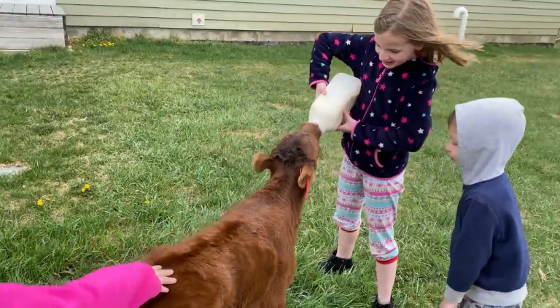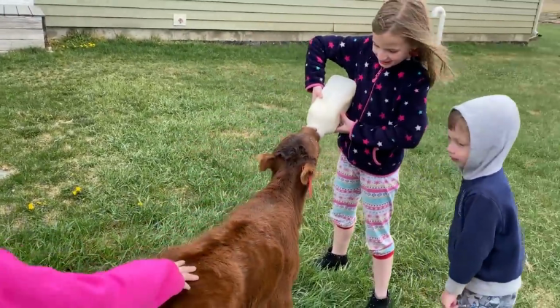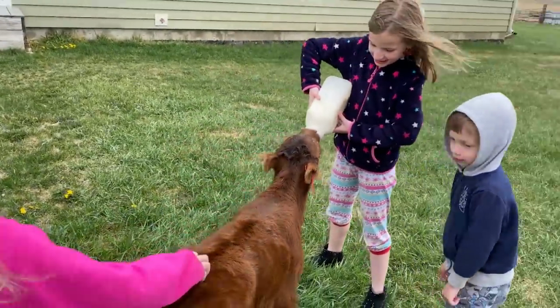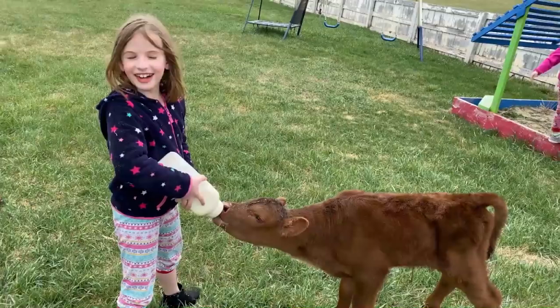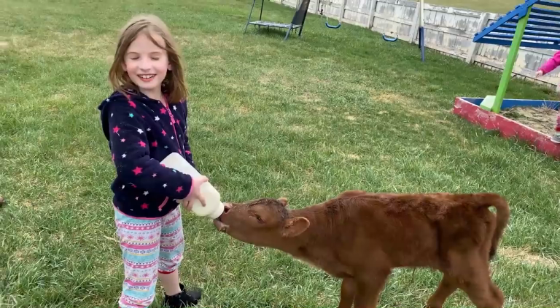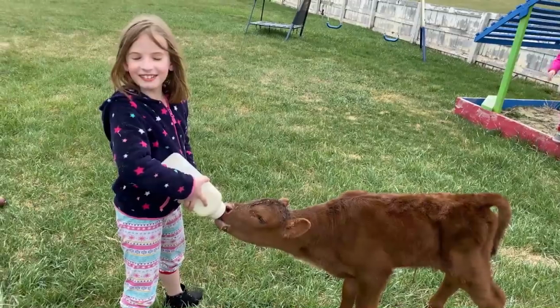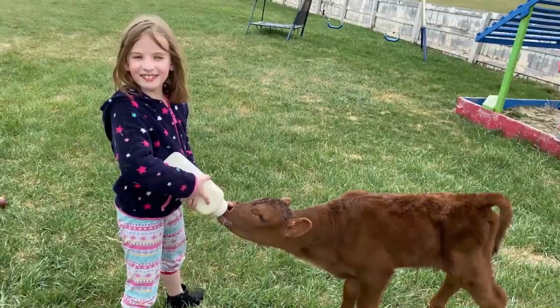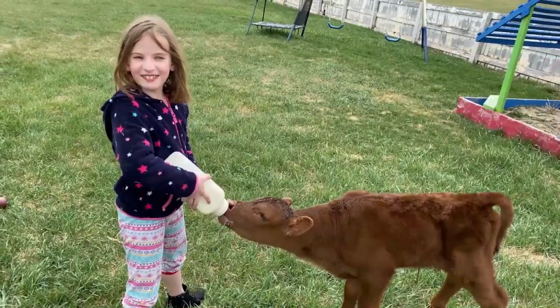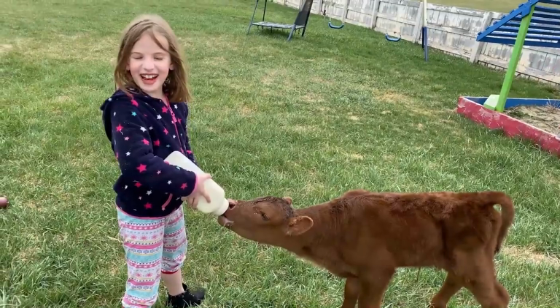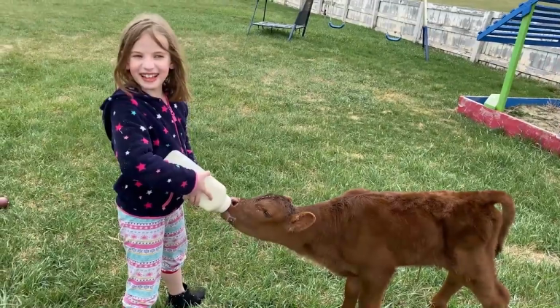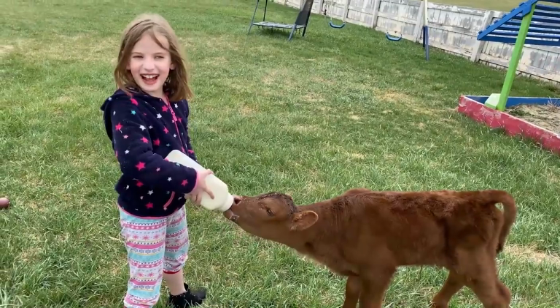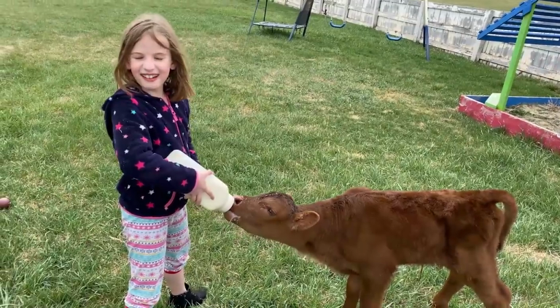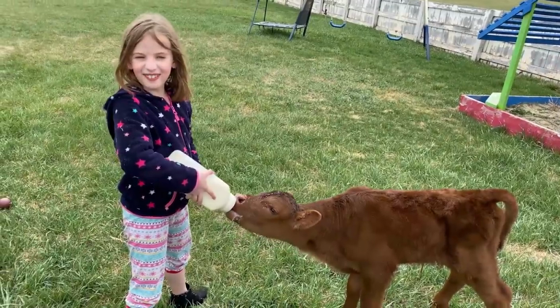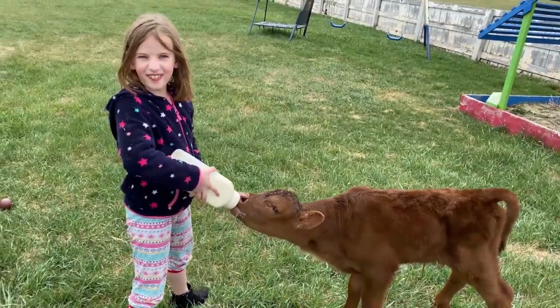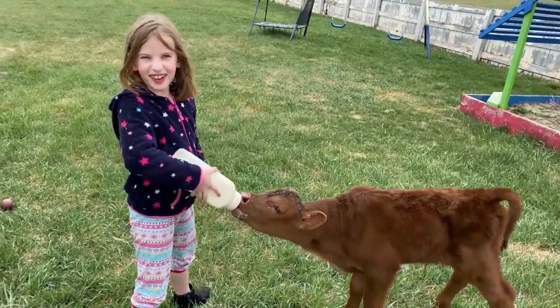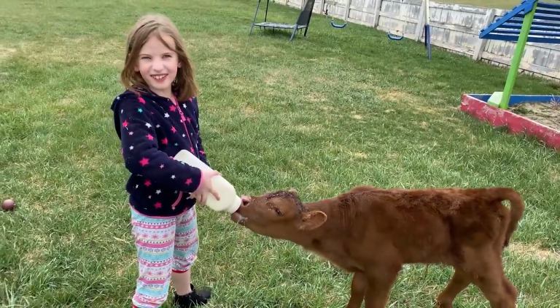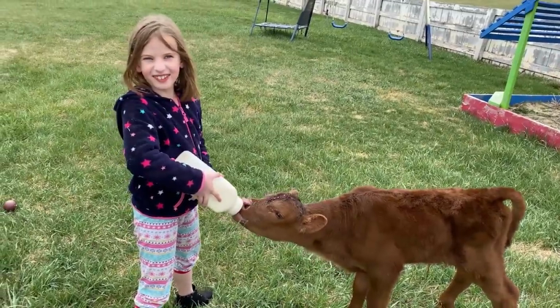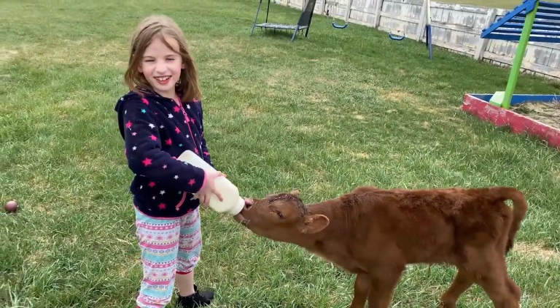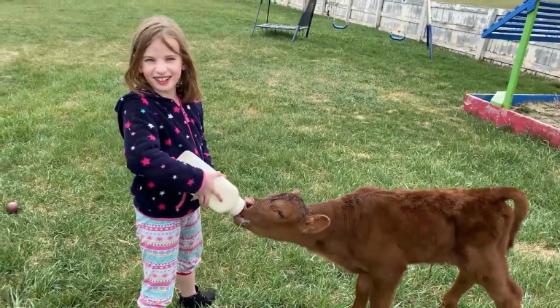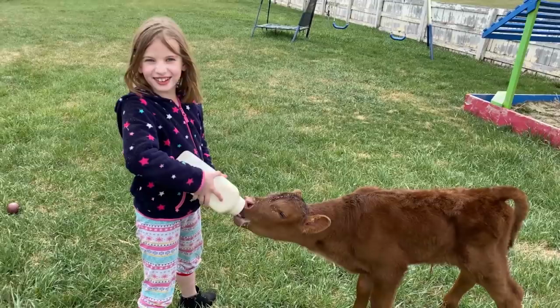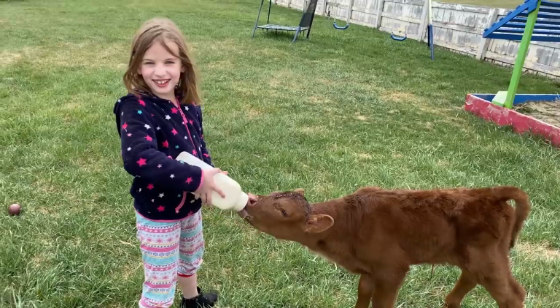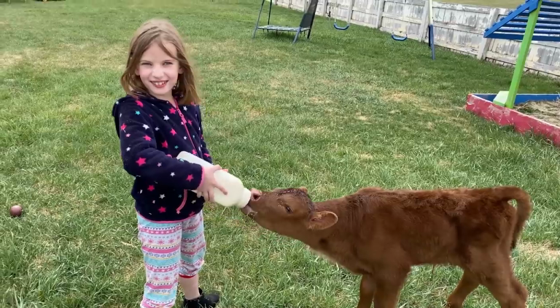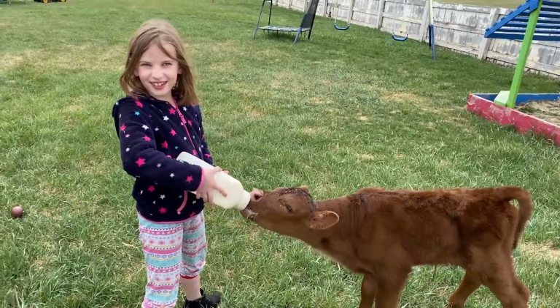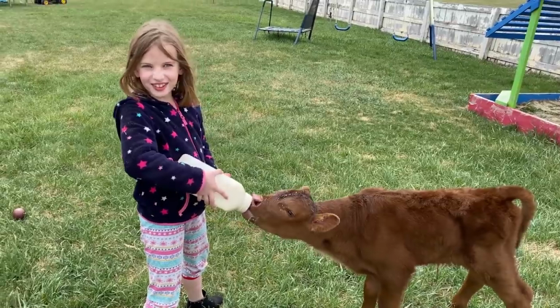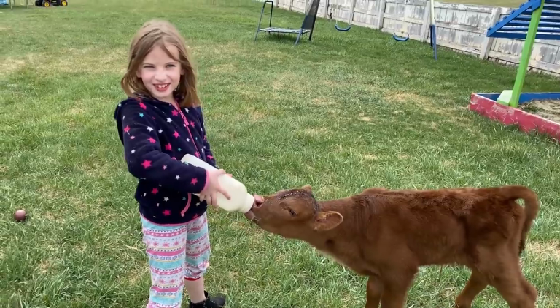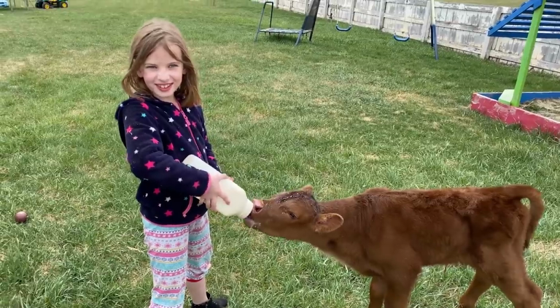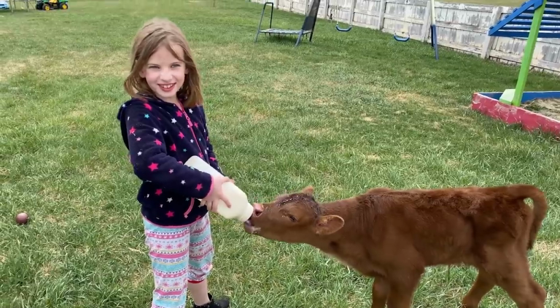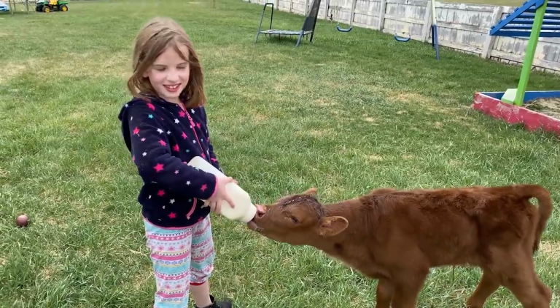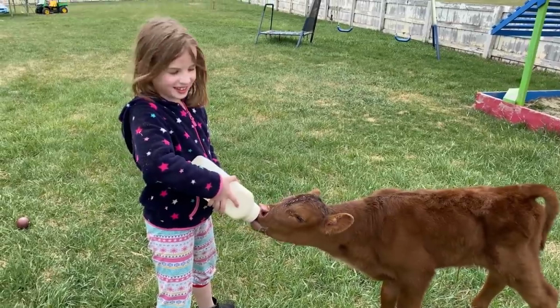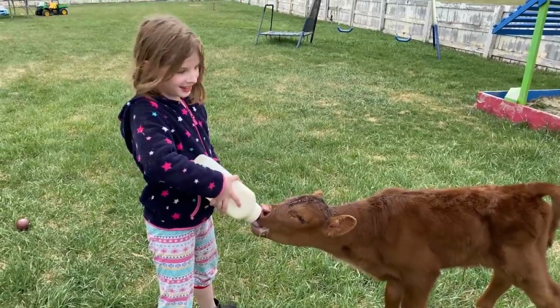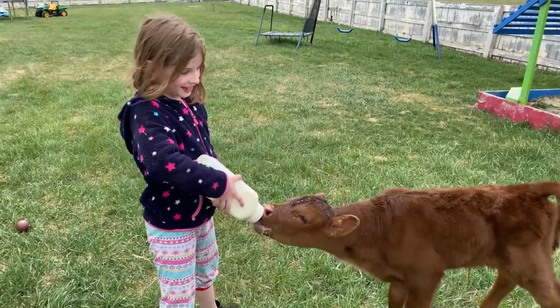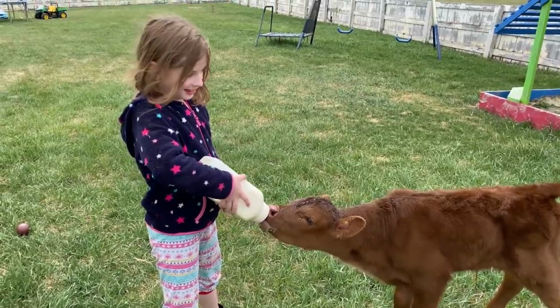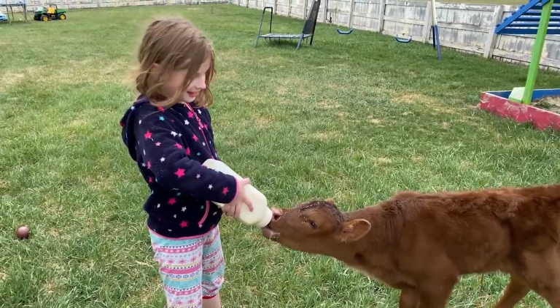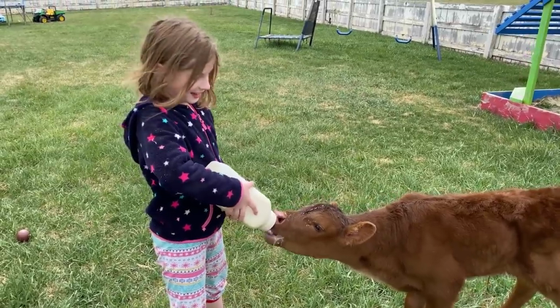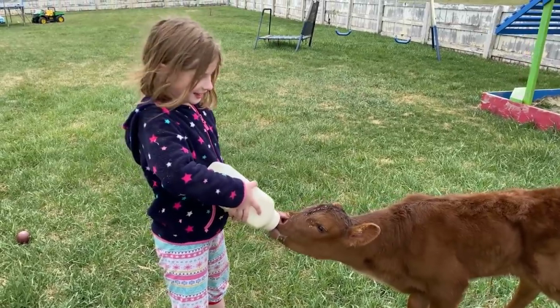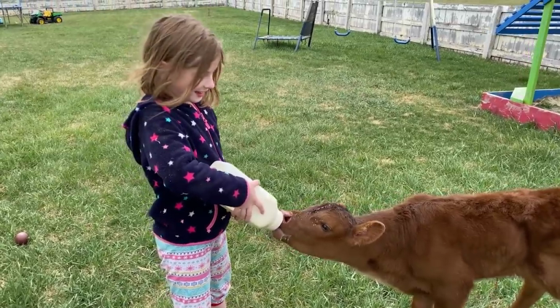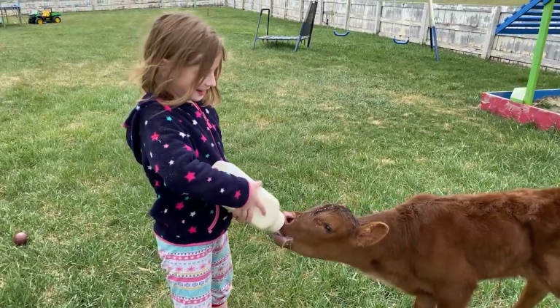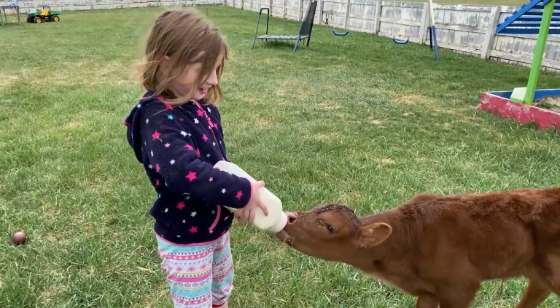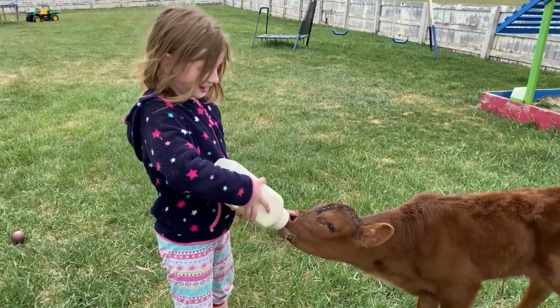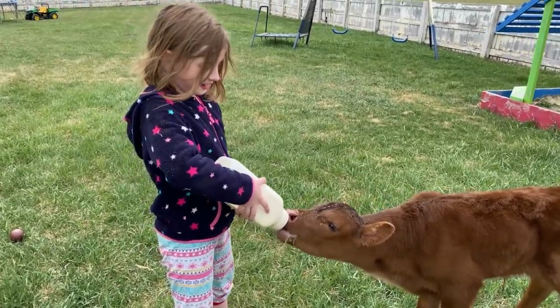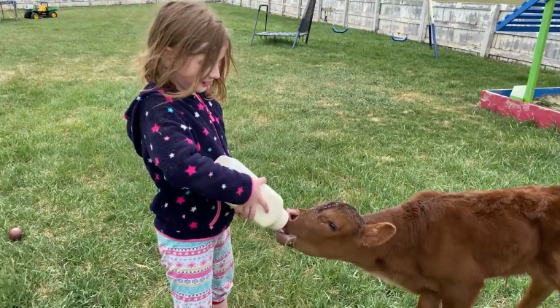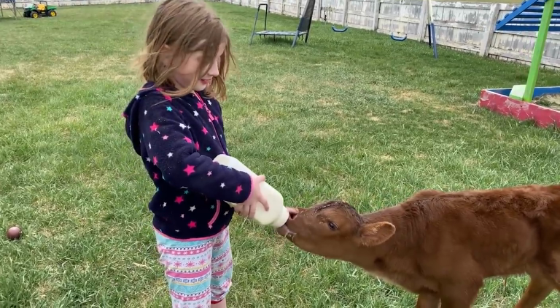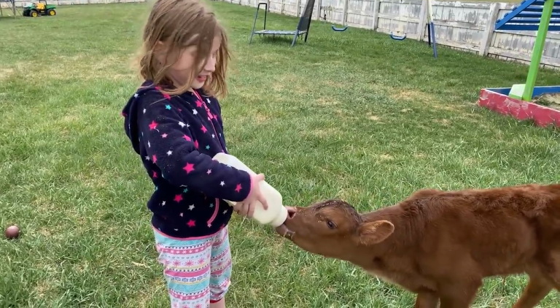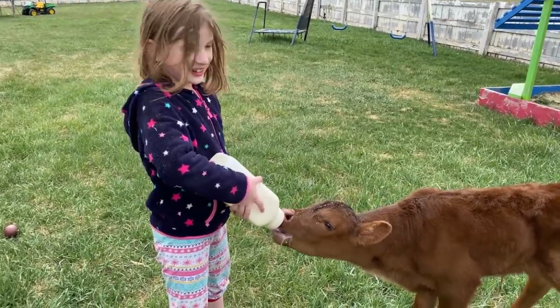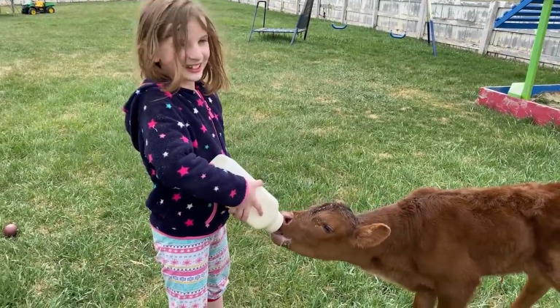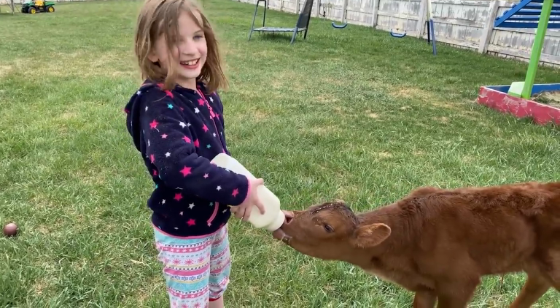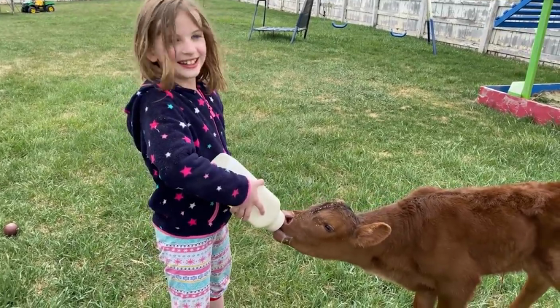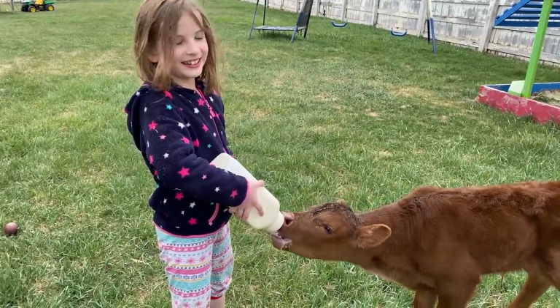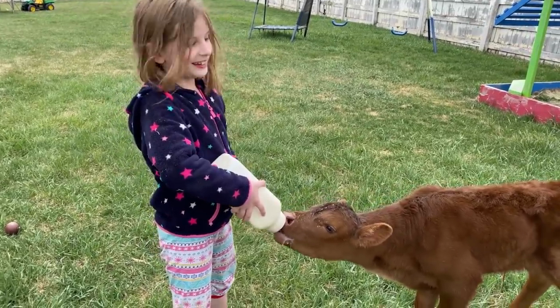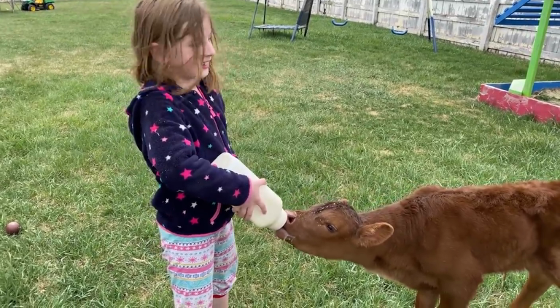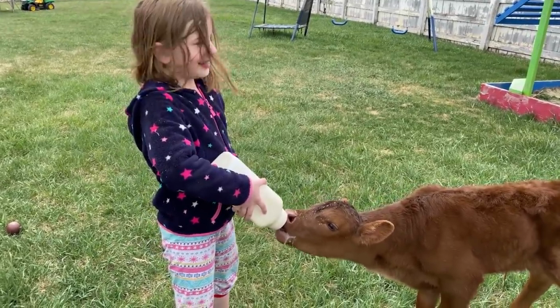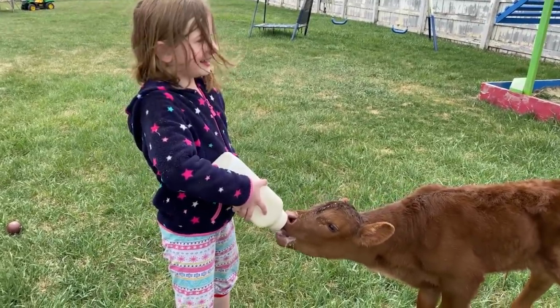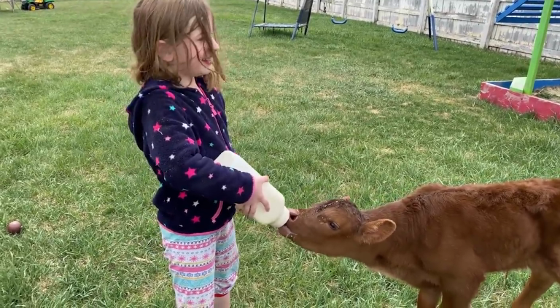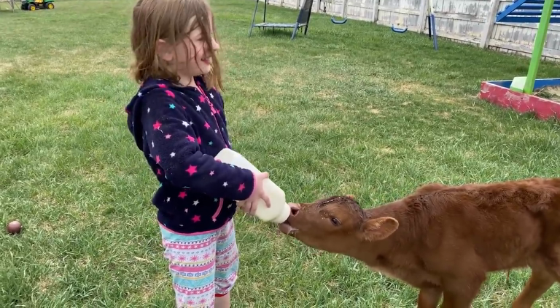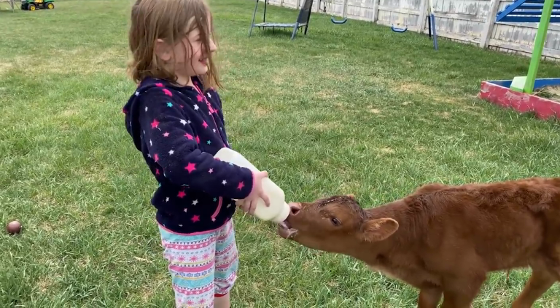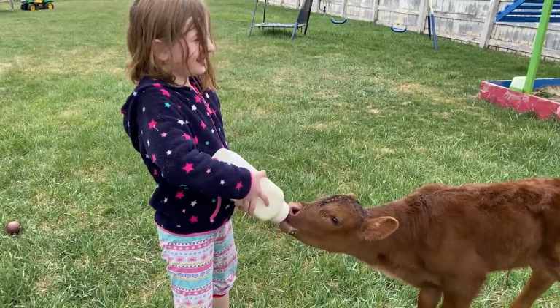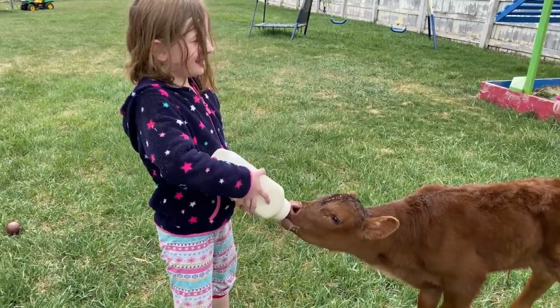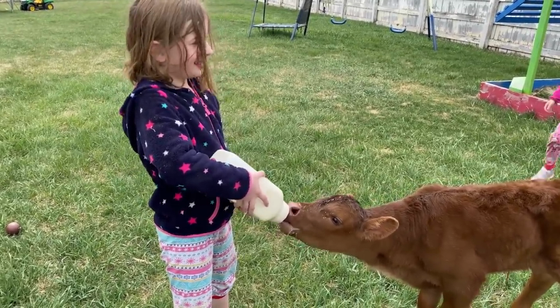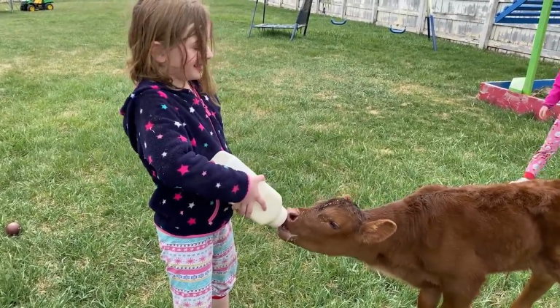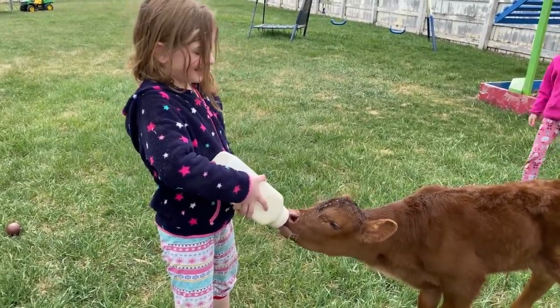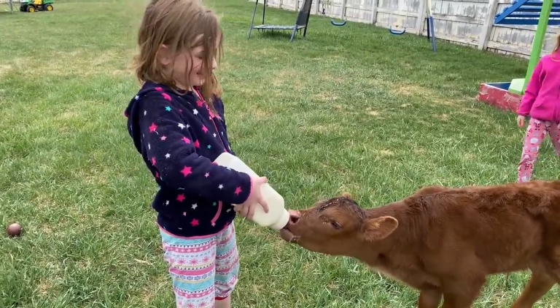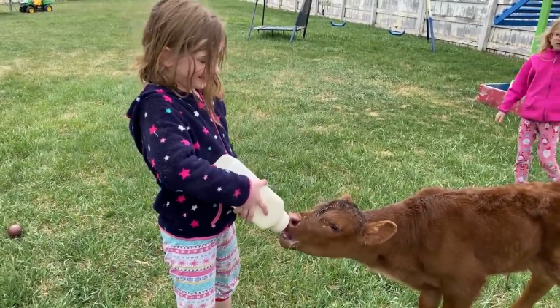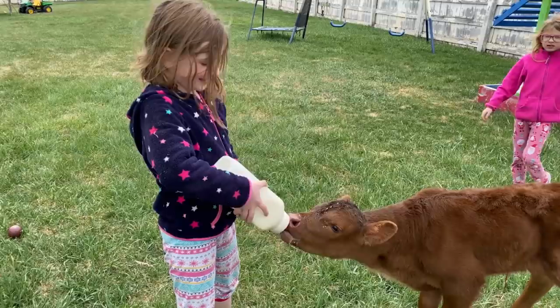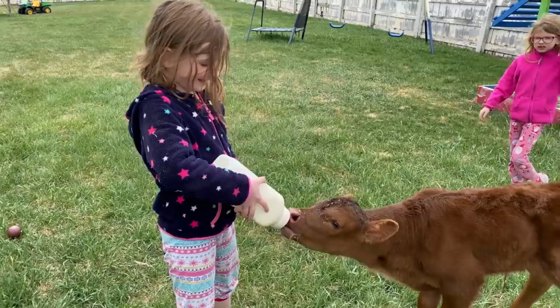I haven't fed a calf a bottle in so long. Well, now you're doing it again. It's so fun. So can you live in our yard for a little while? Yeah.